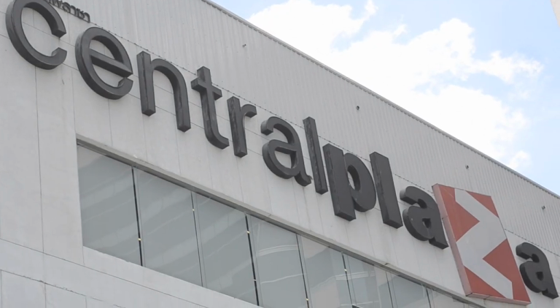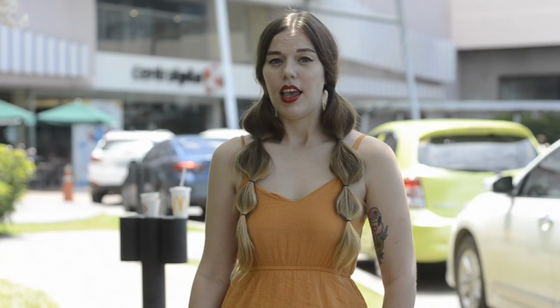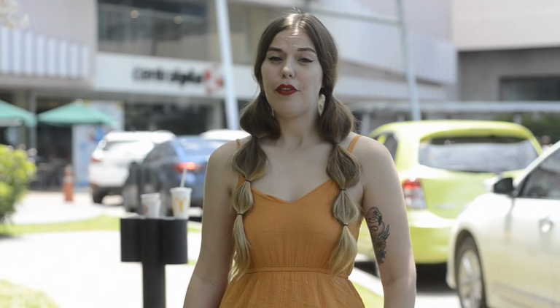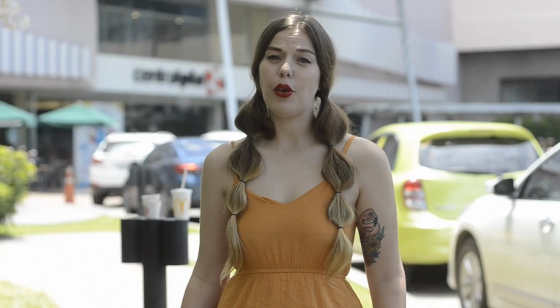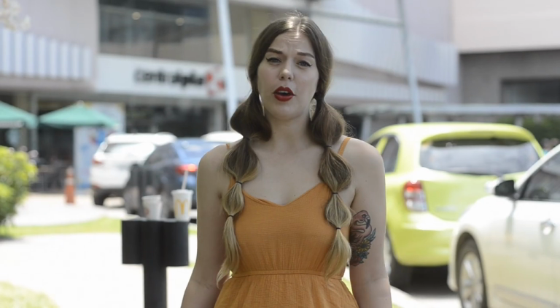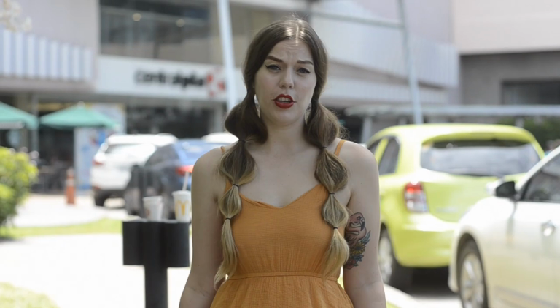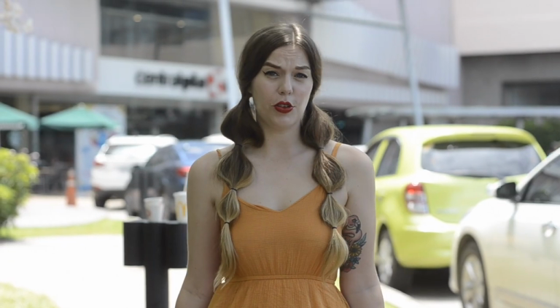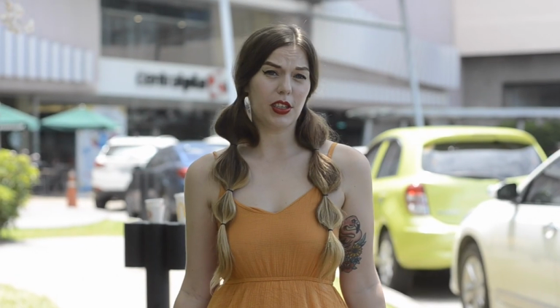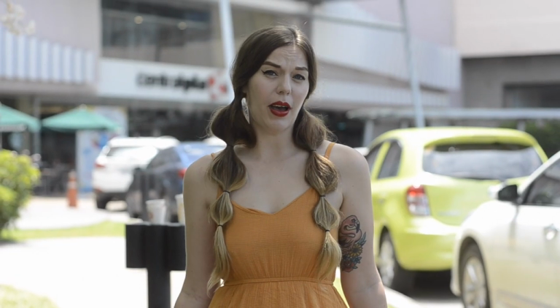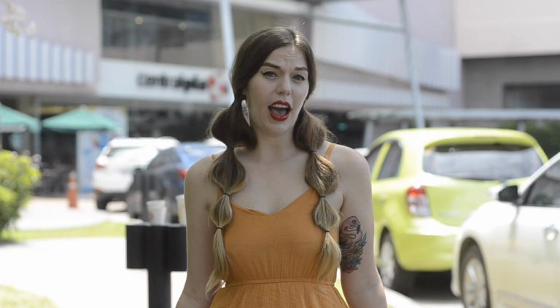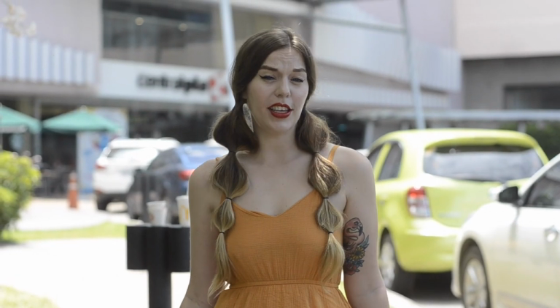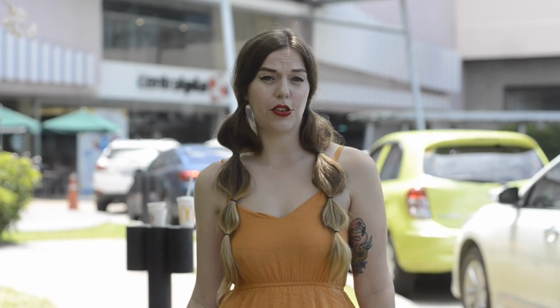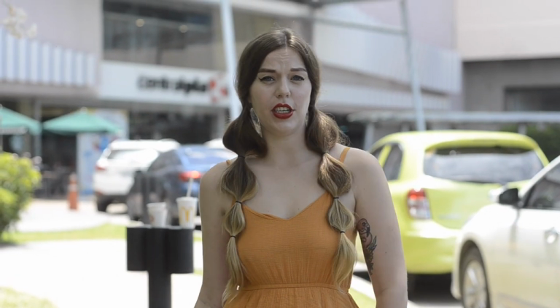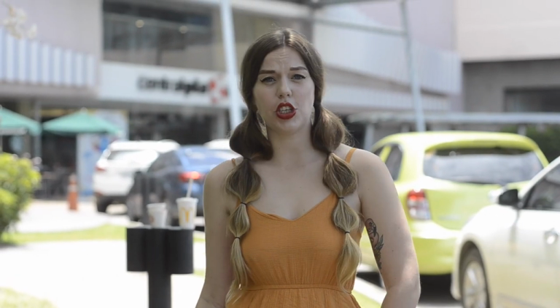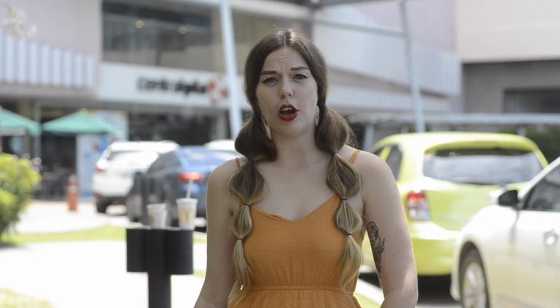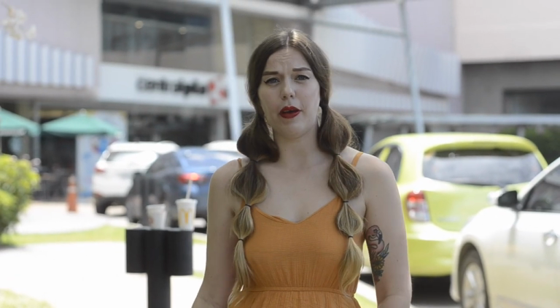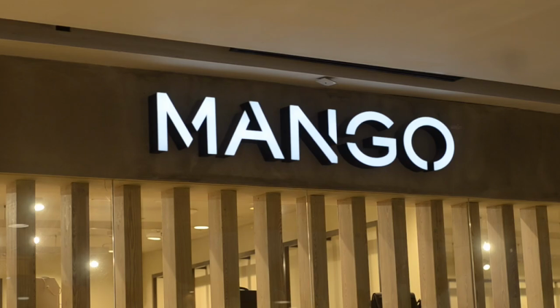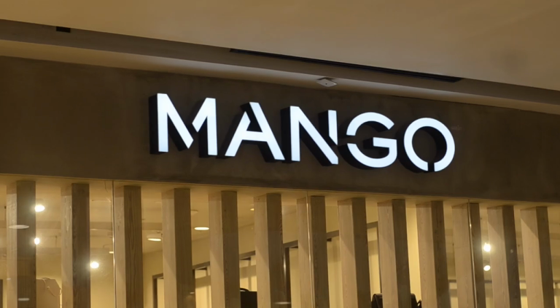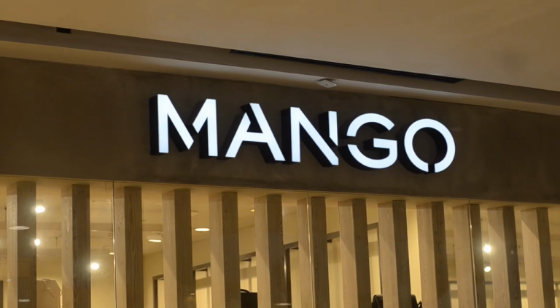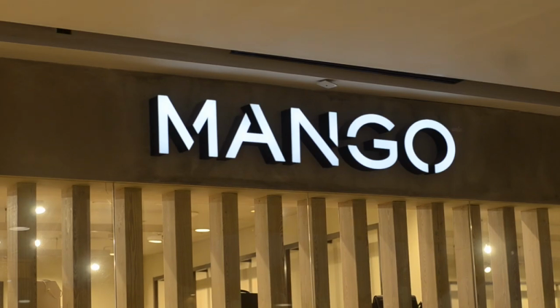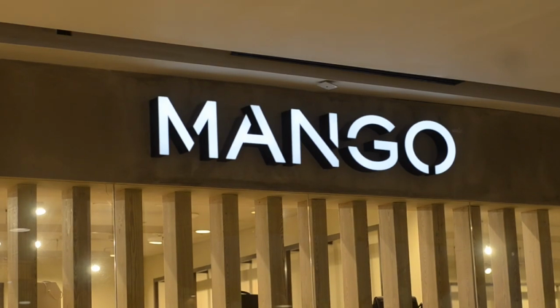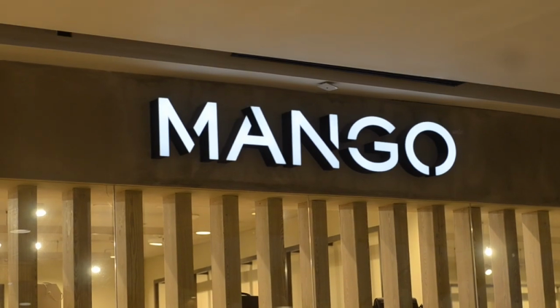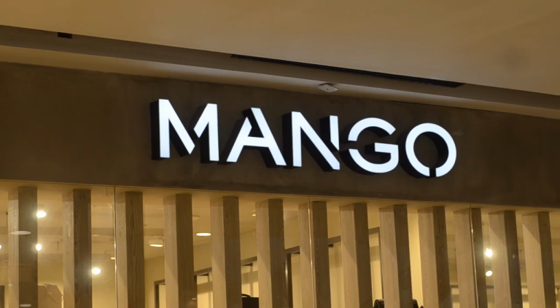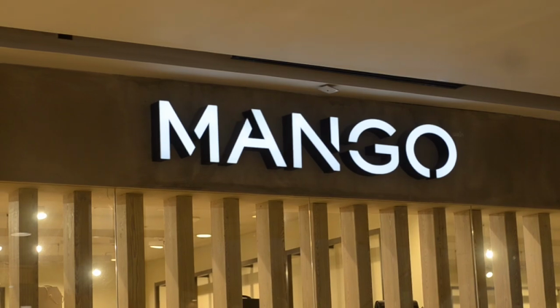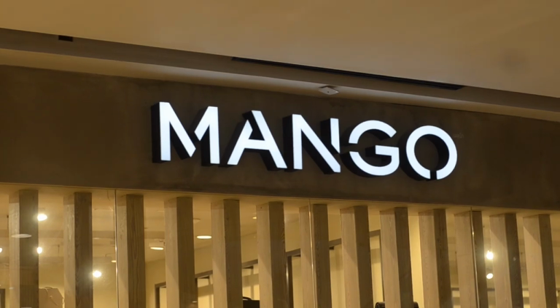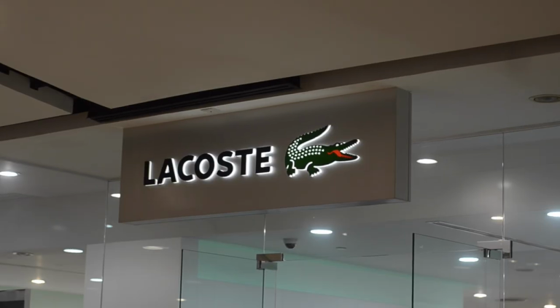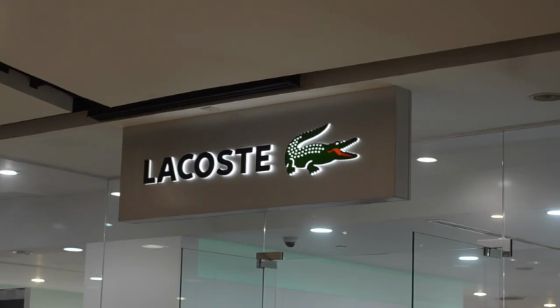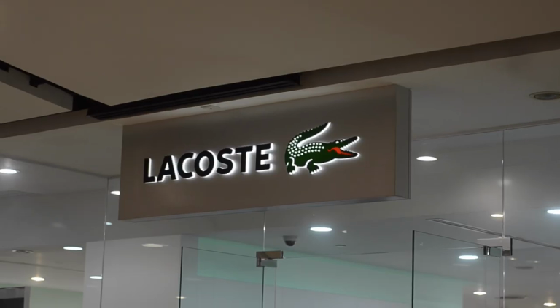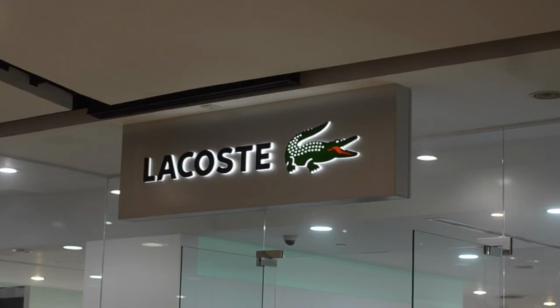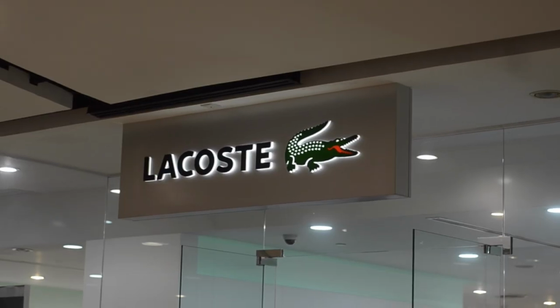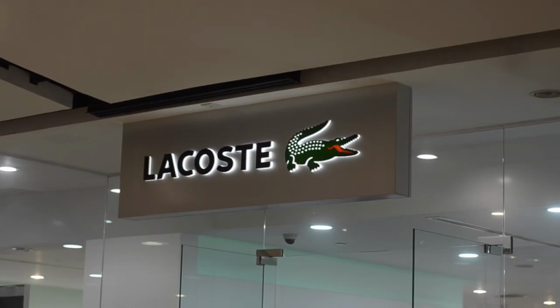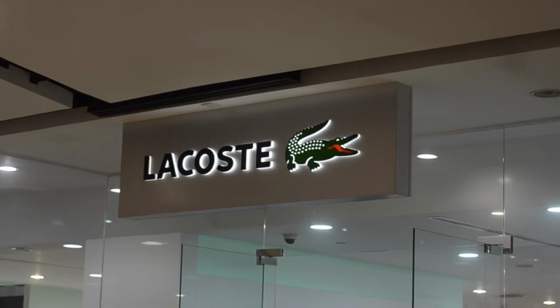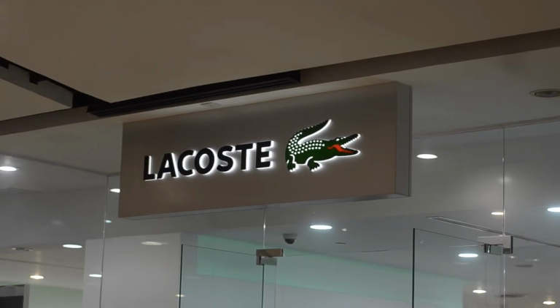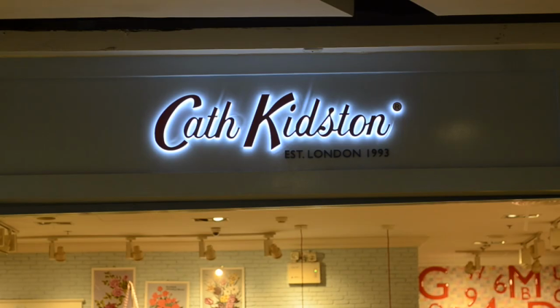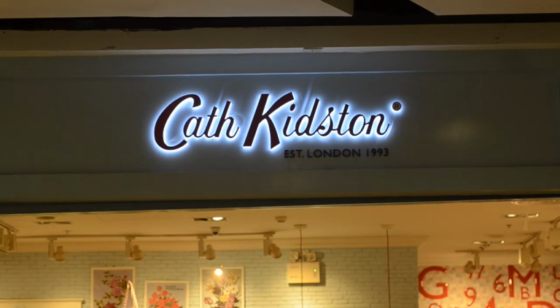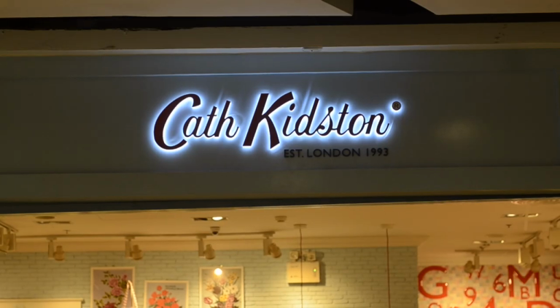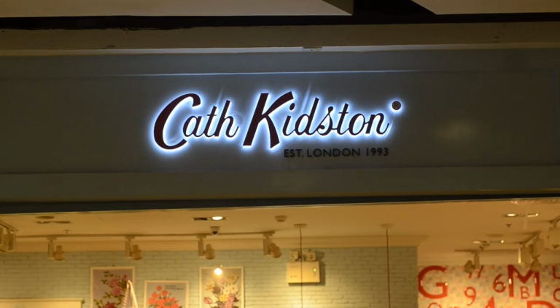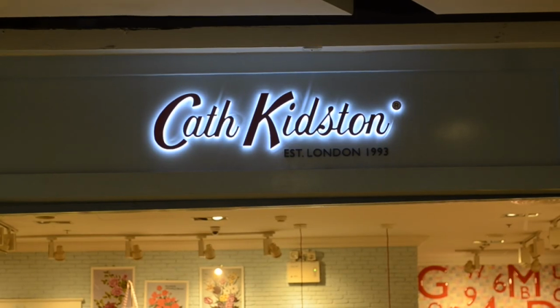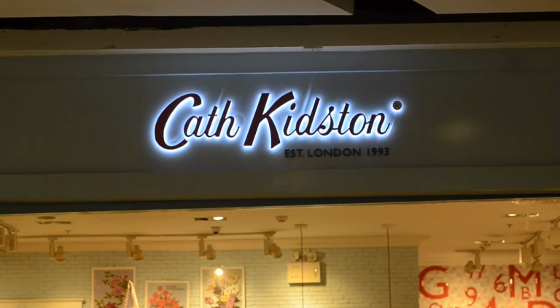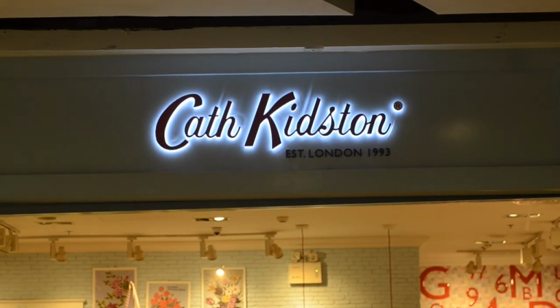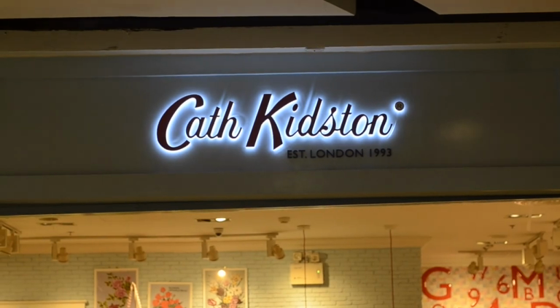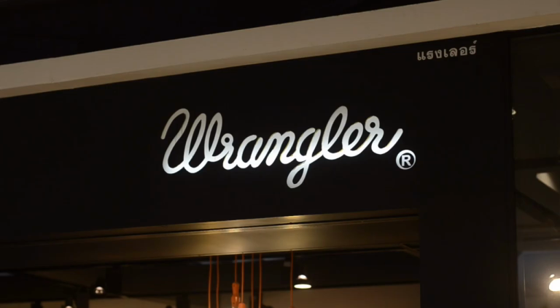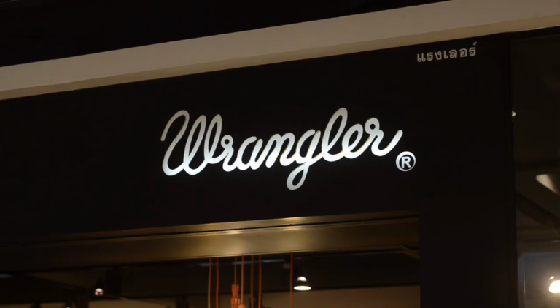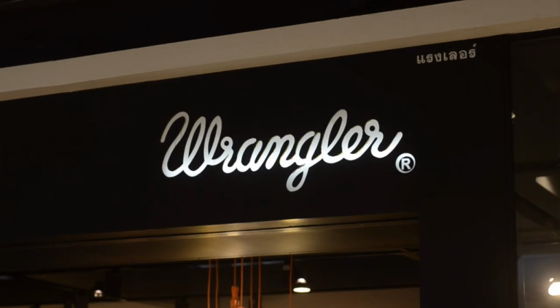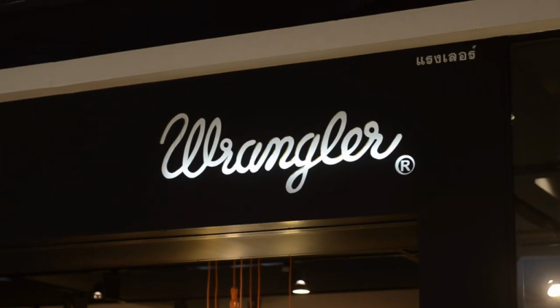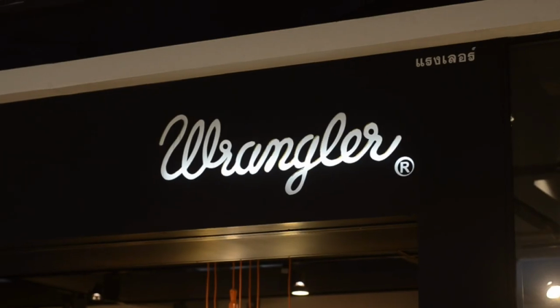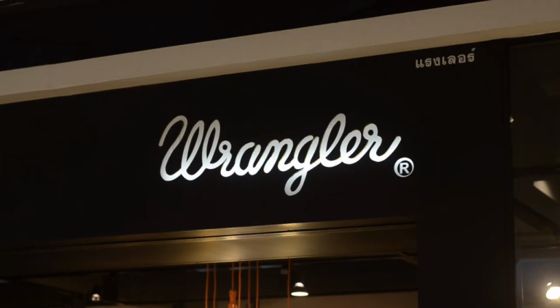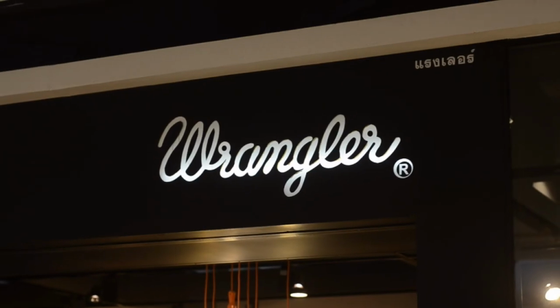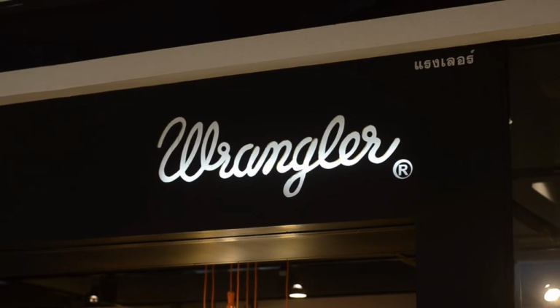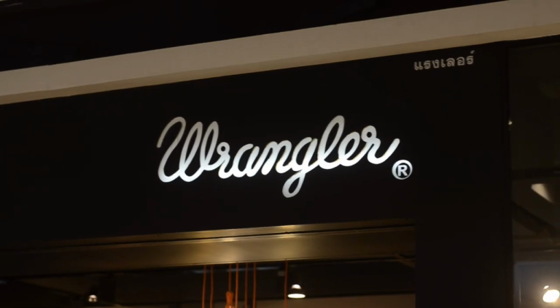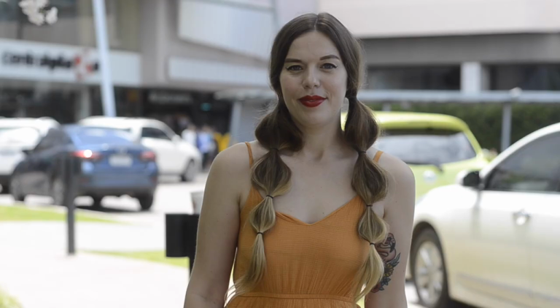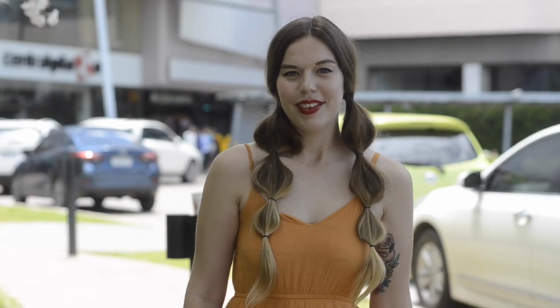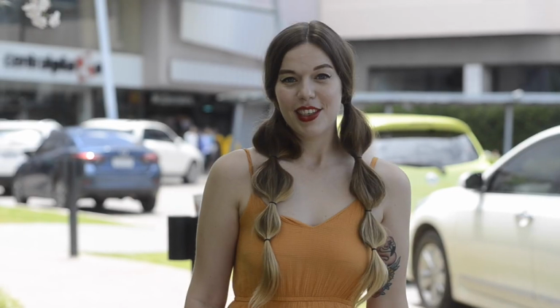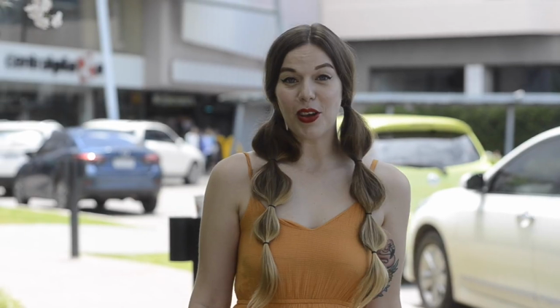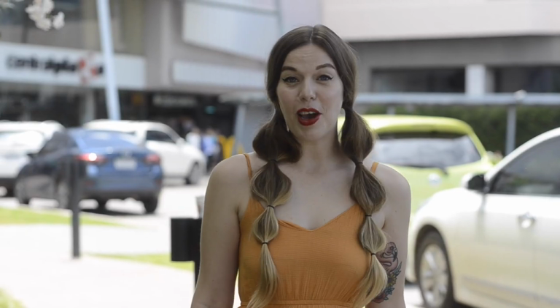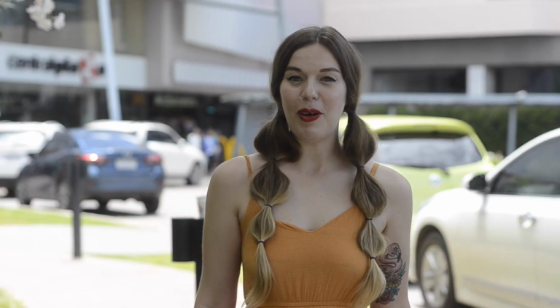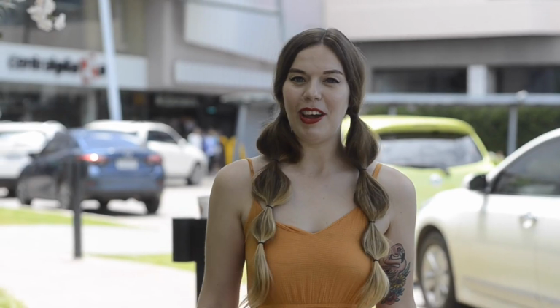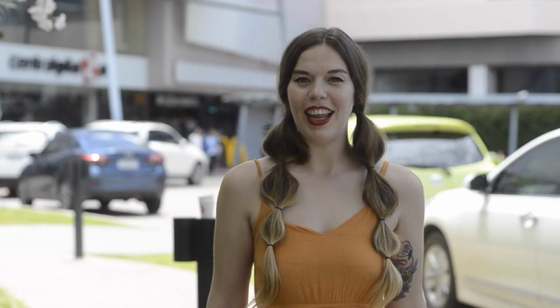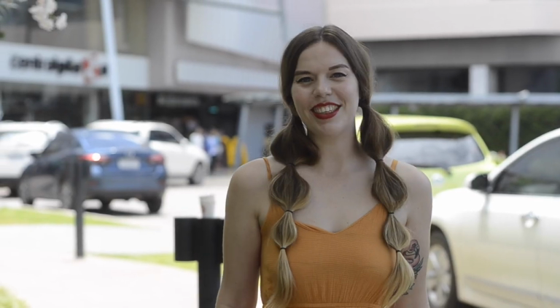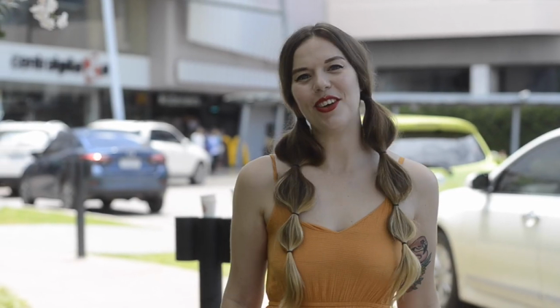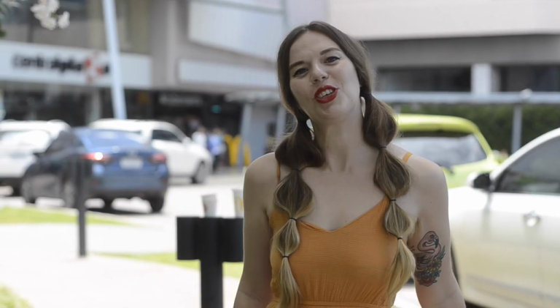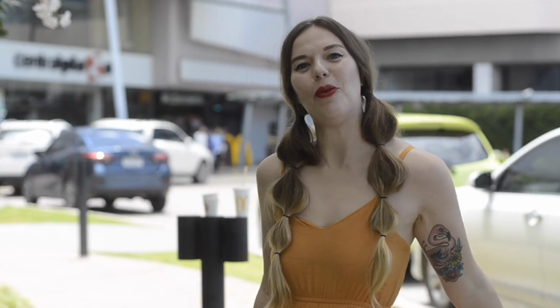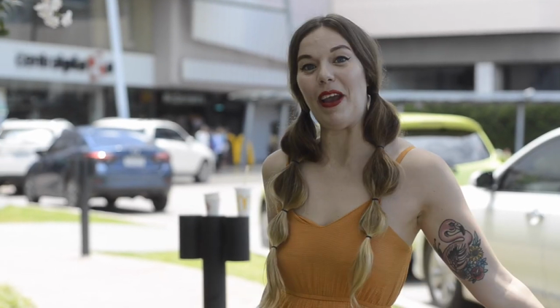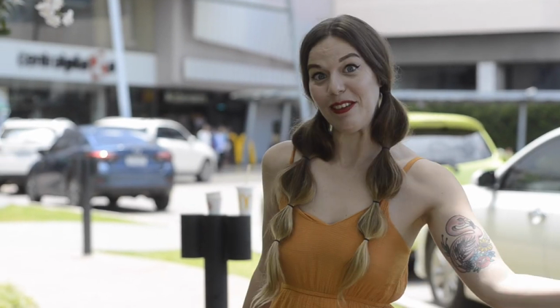If you want to do some high street shopping and buy some clothes that aren't from a market, this is absolutely where you need to go. So come on, let's go shopping.